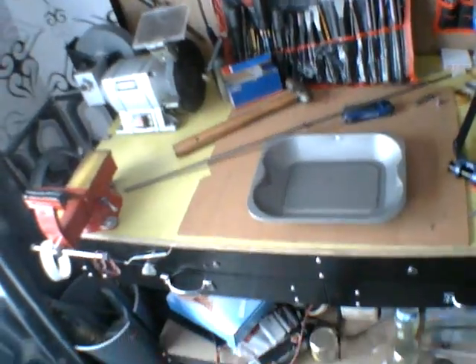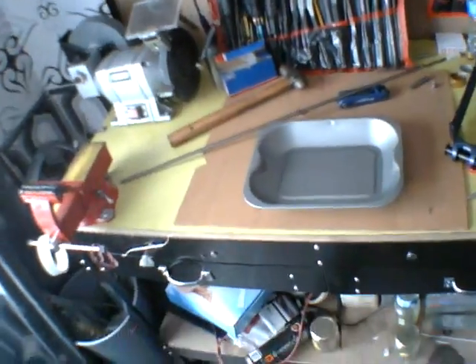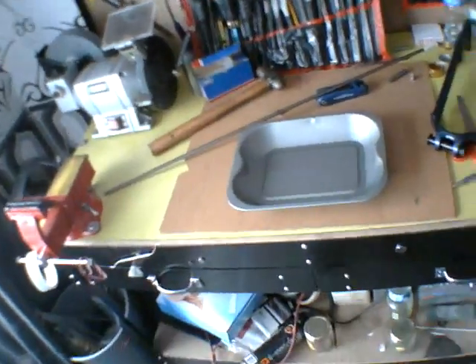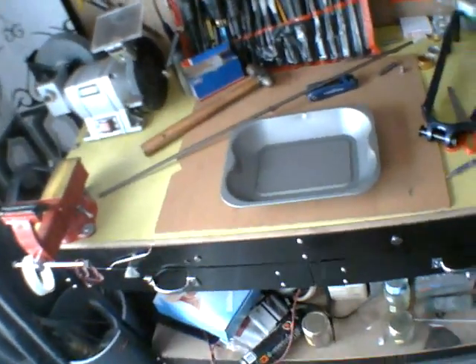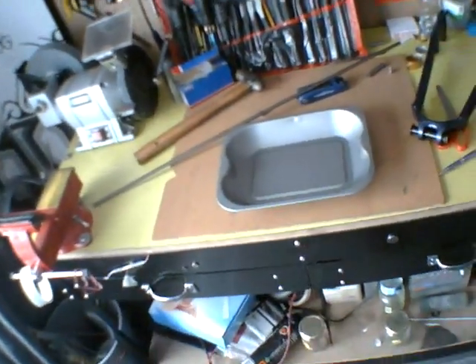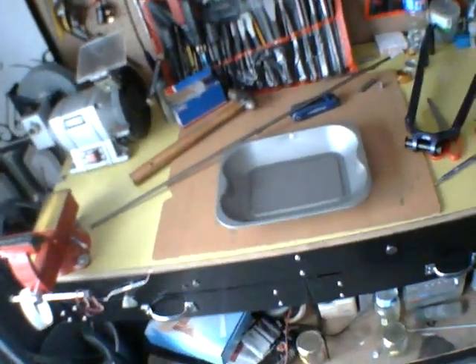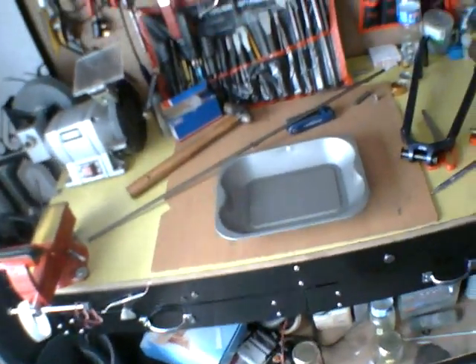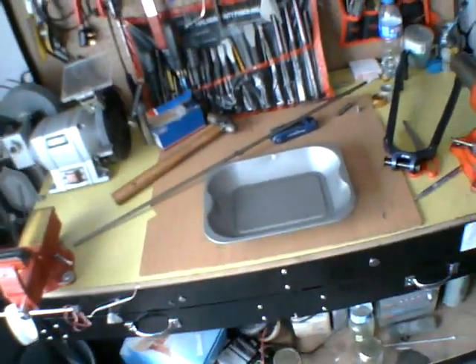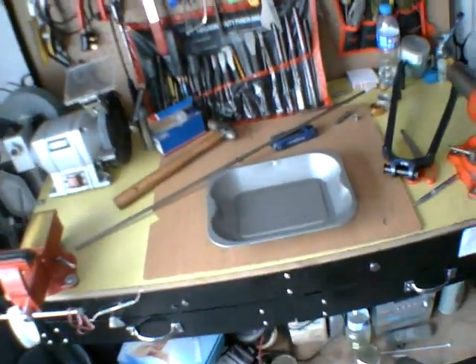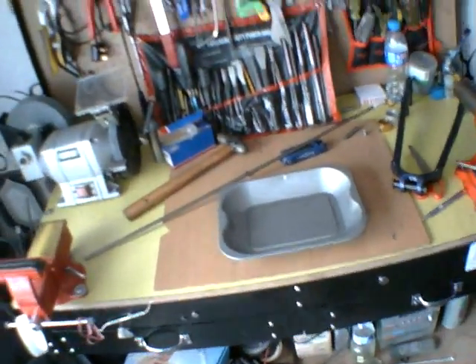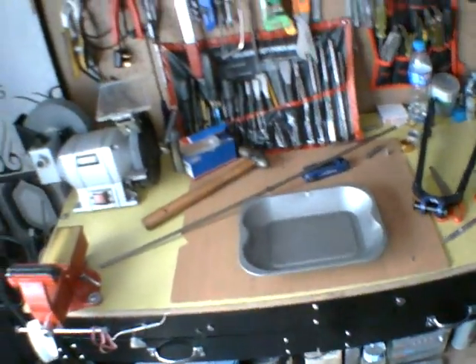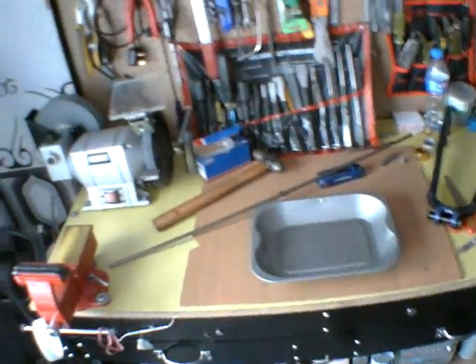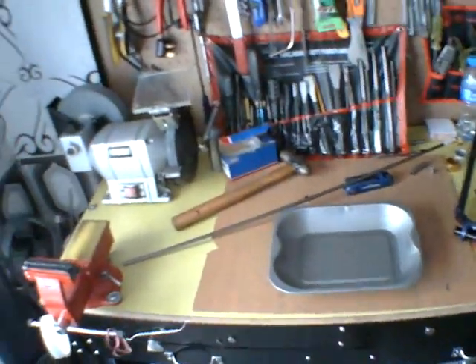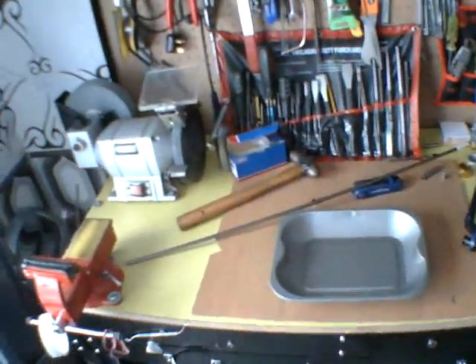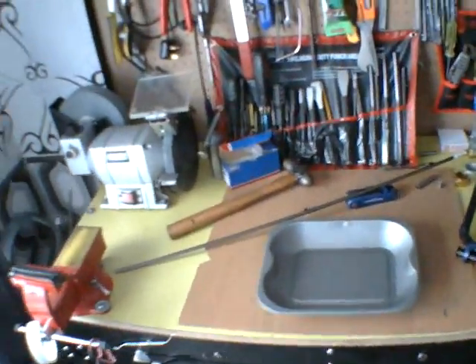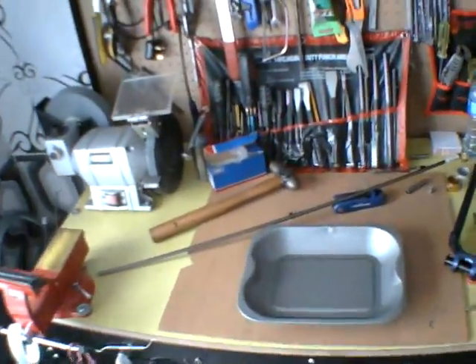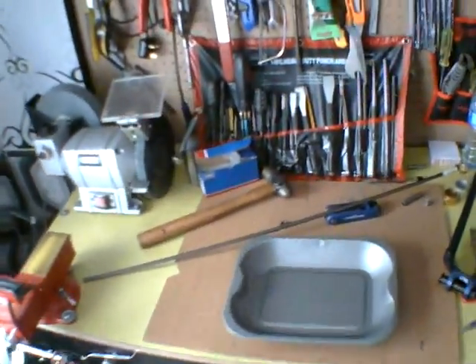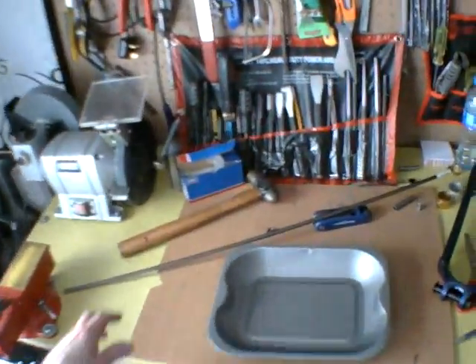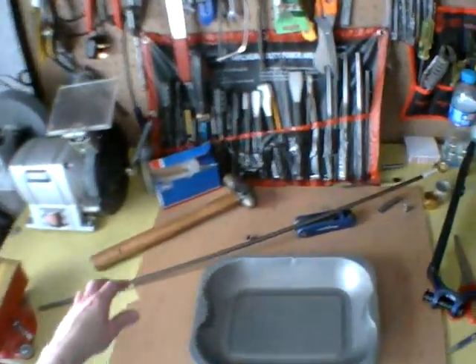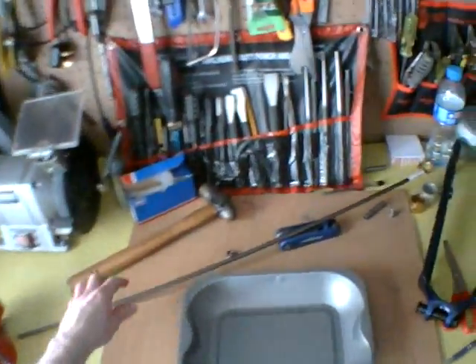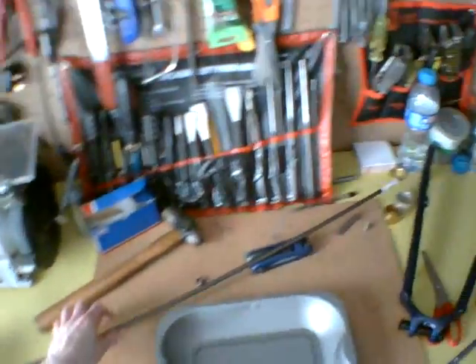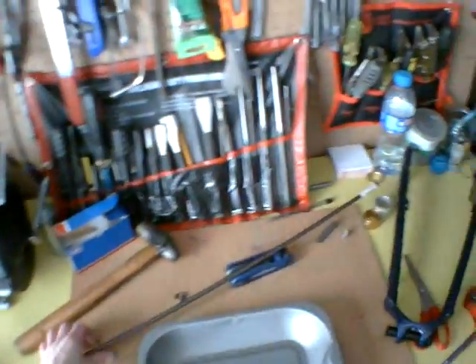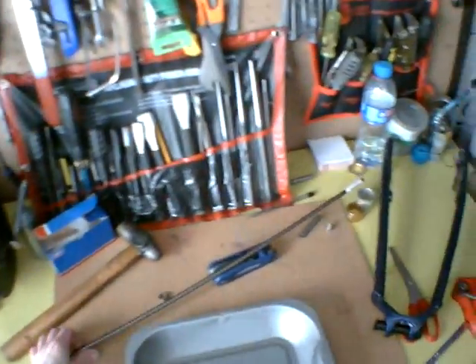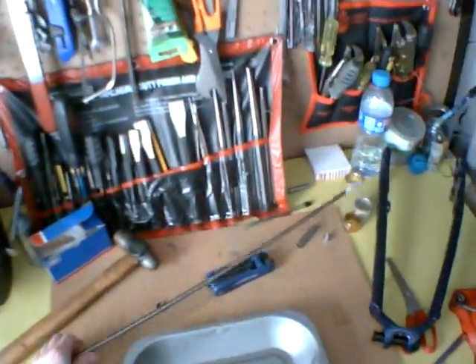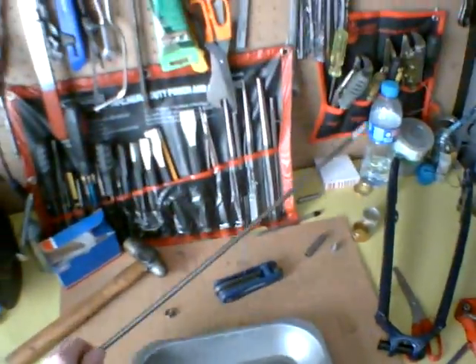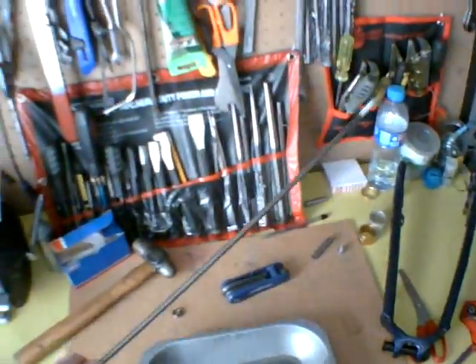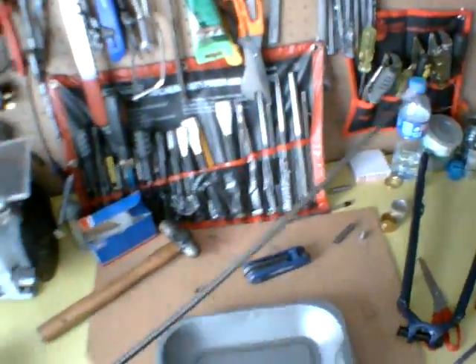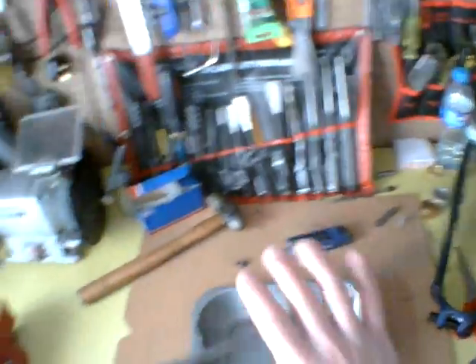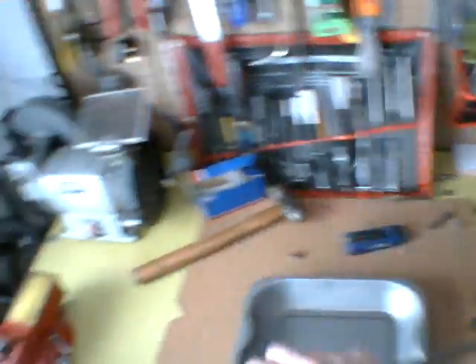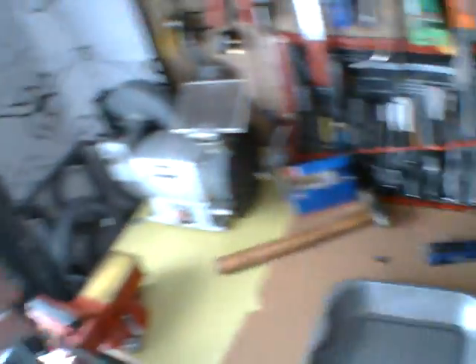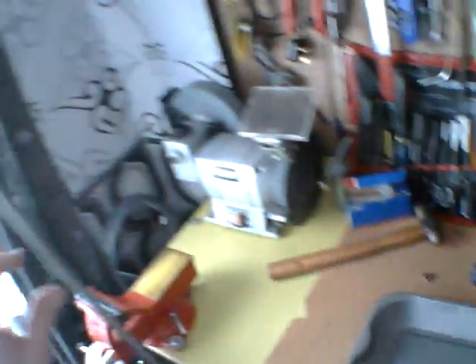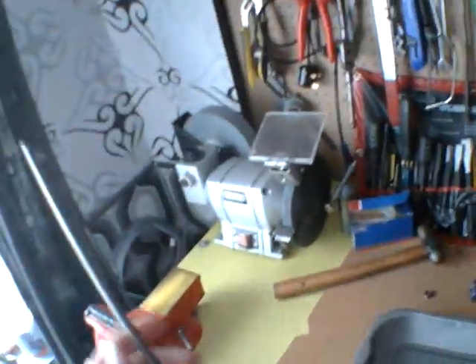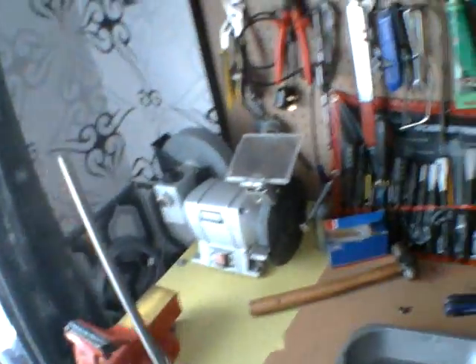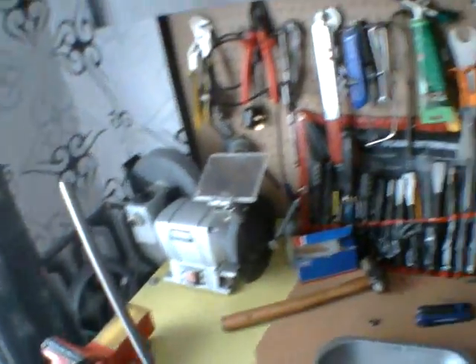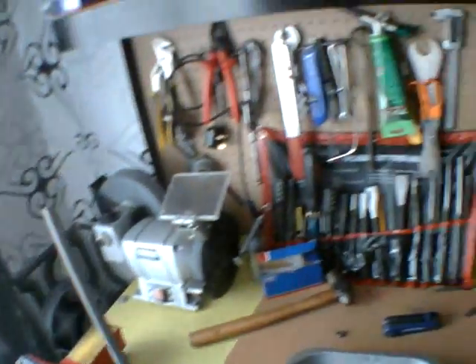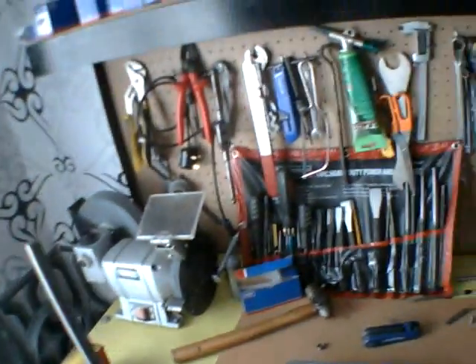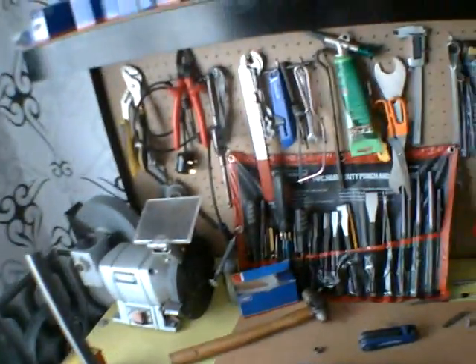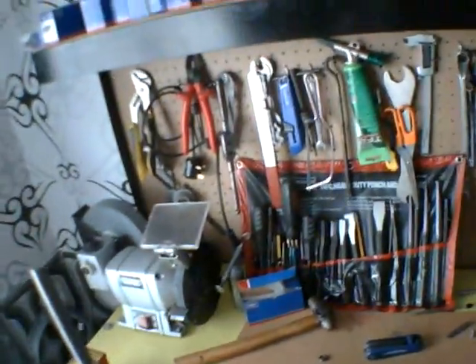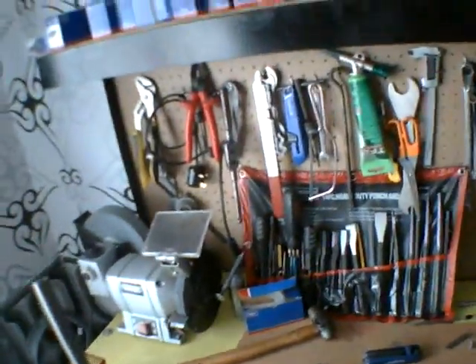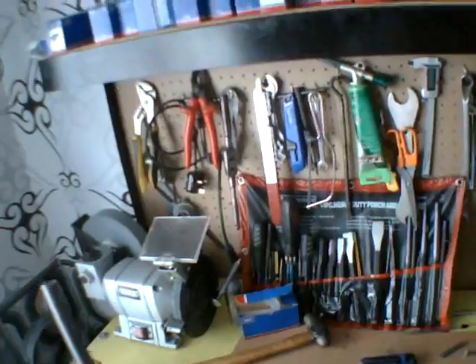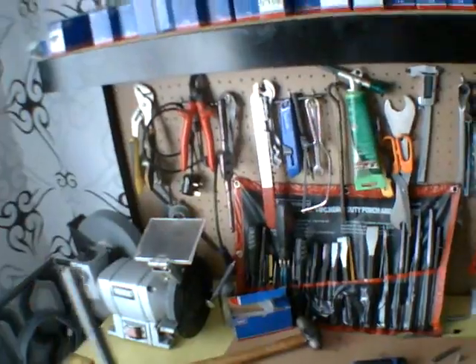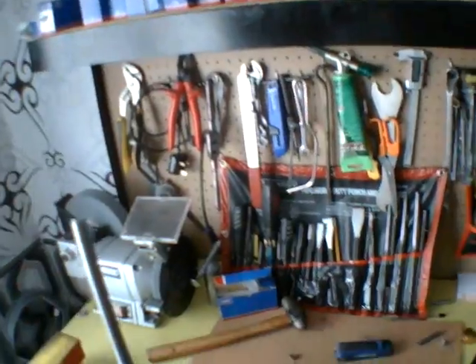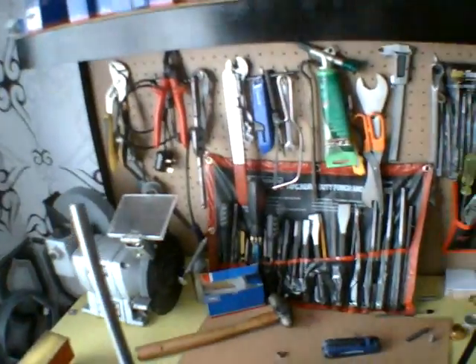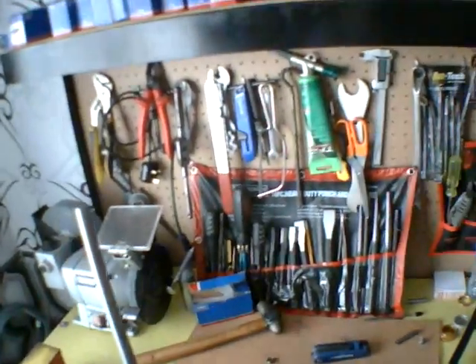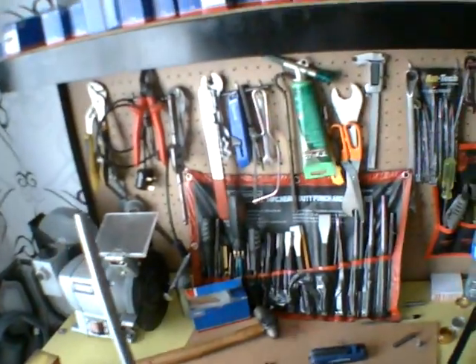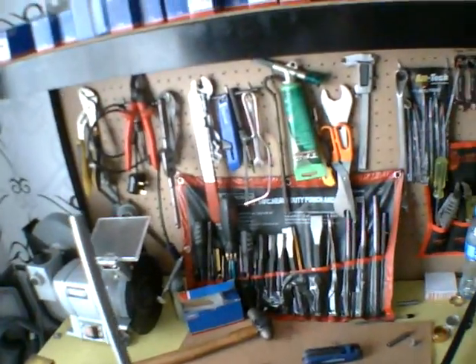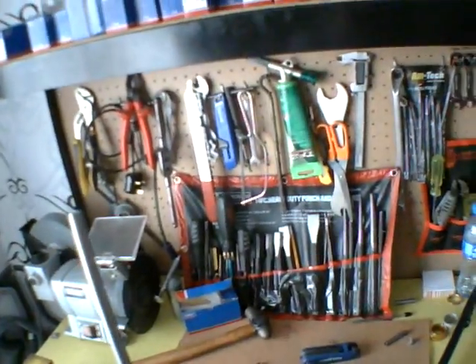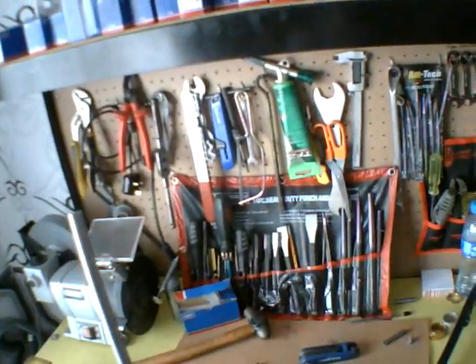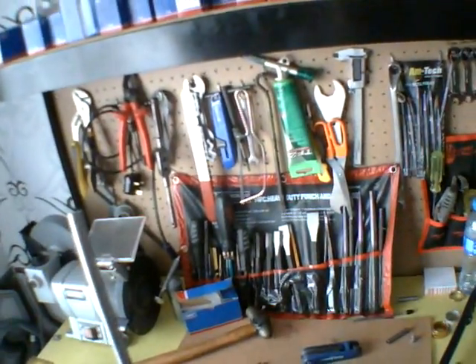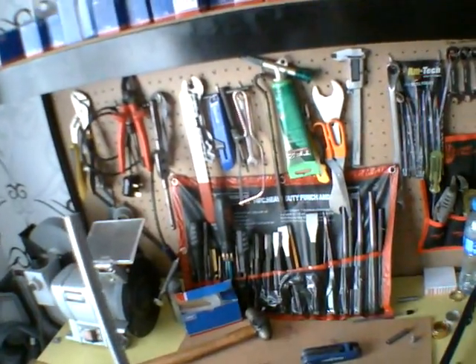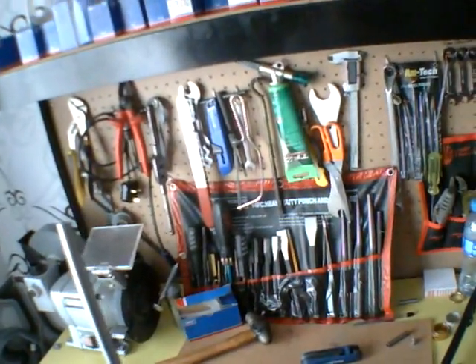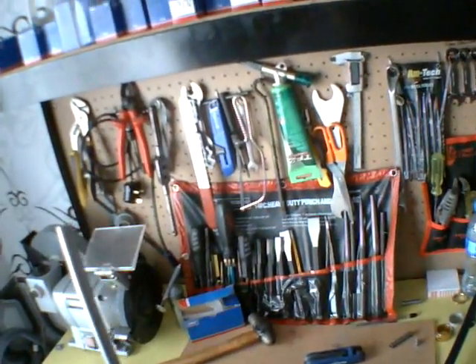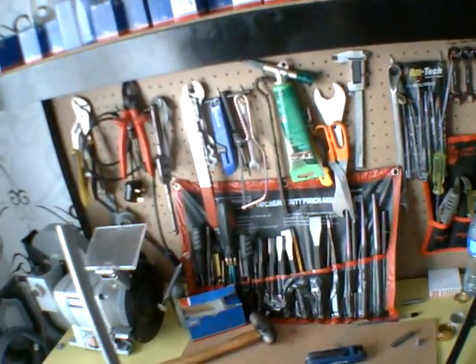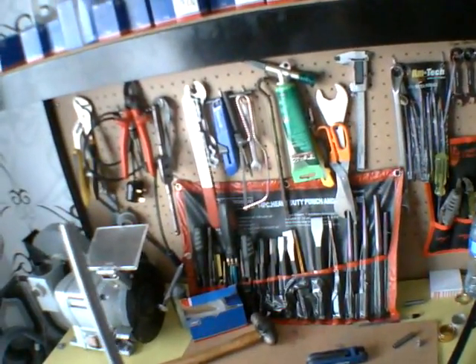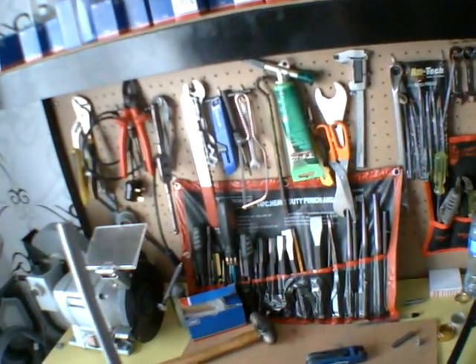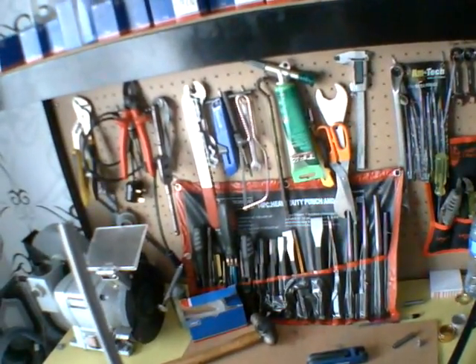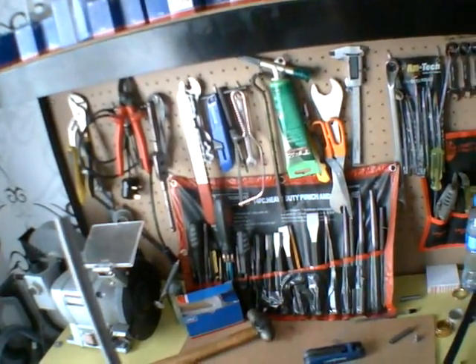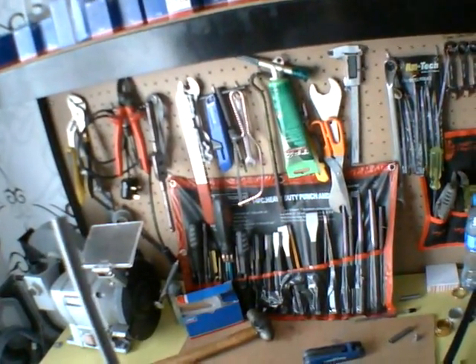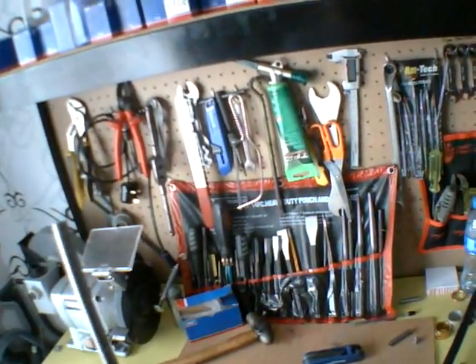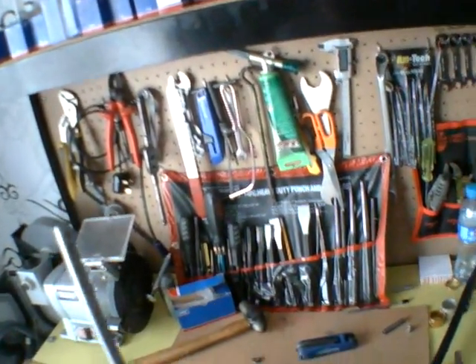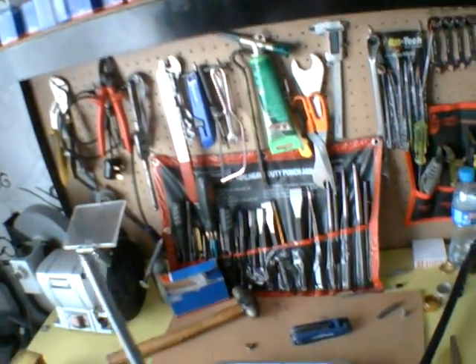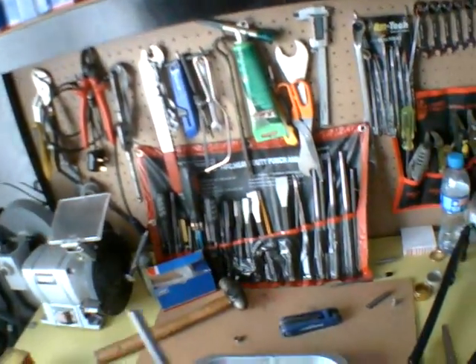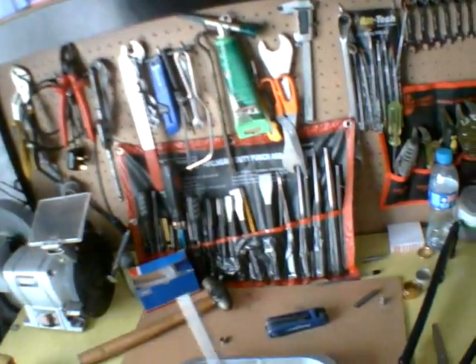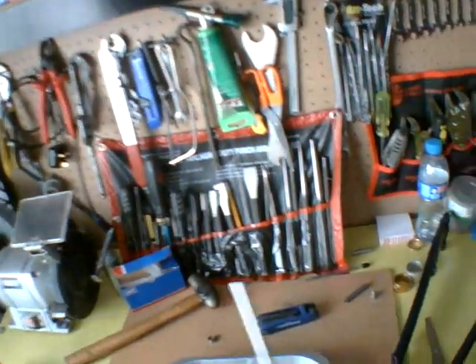Quick demonstration on how to create a split collar extractor. This is handy for getting bearings out when you've got a double blind housing.